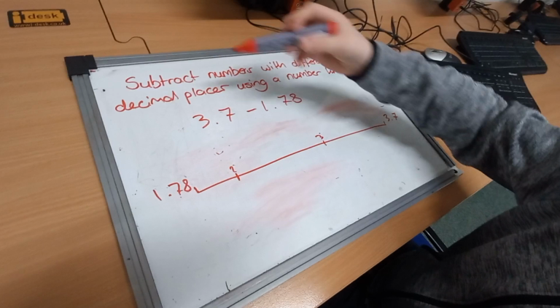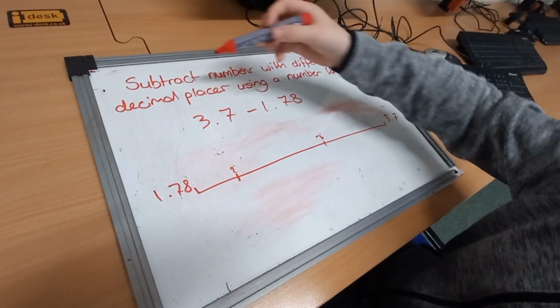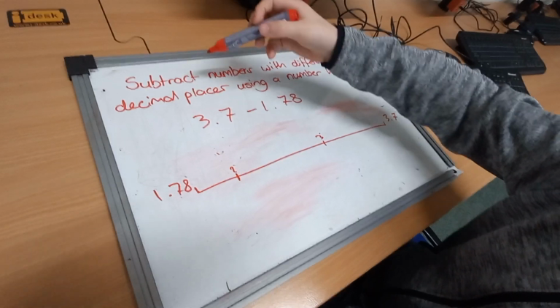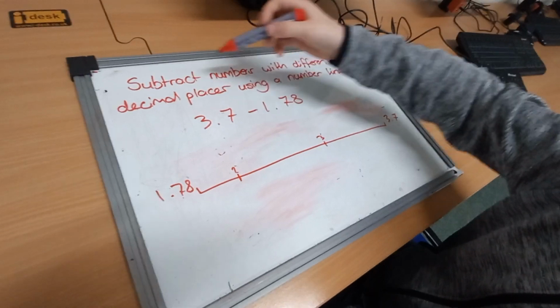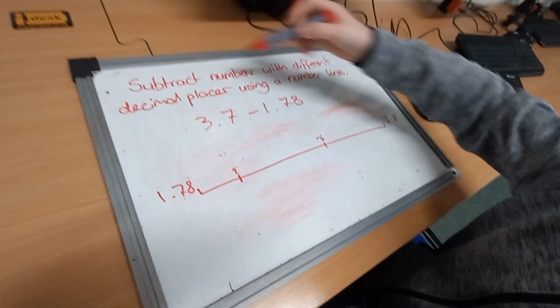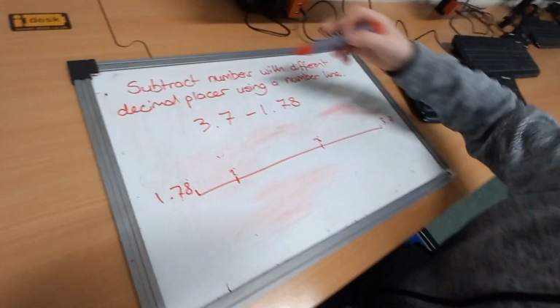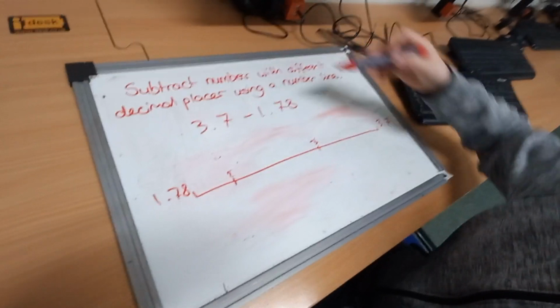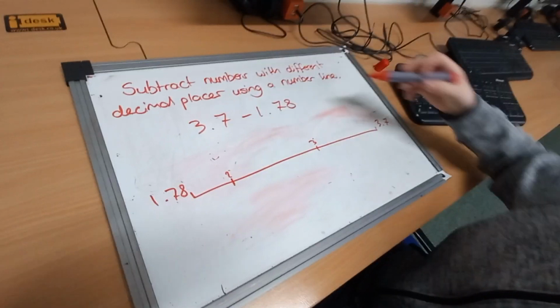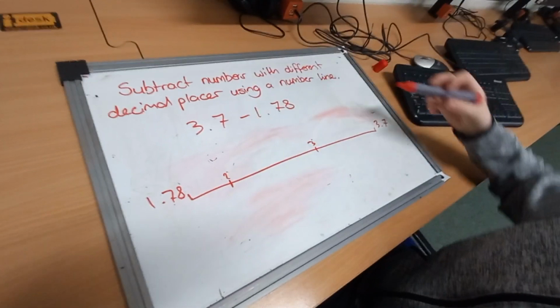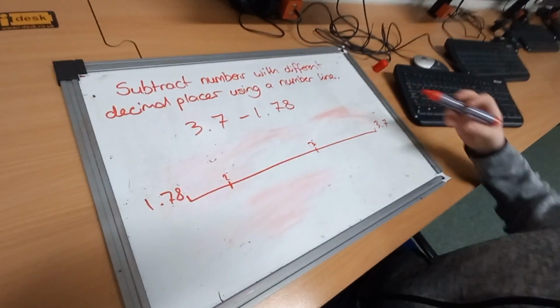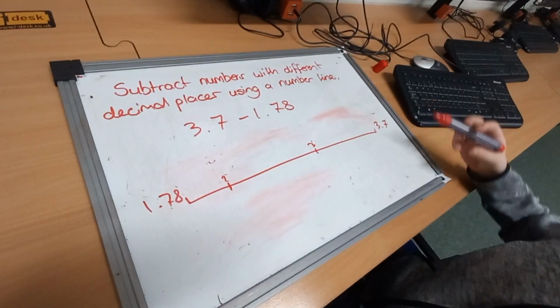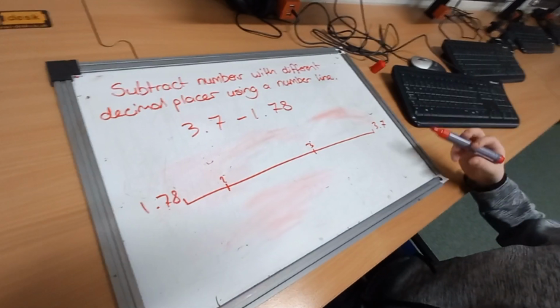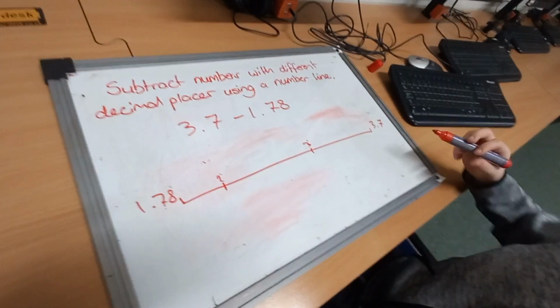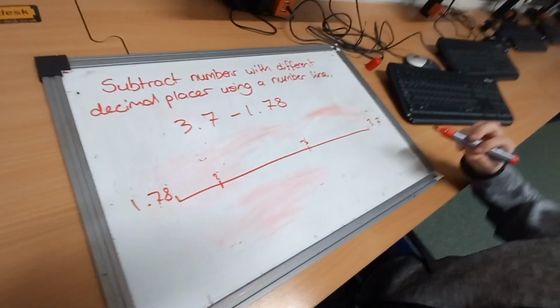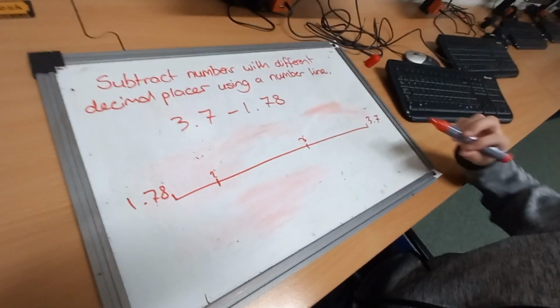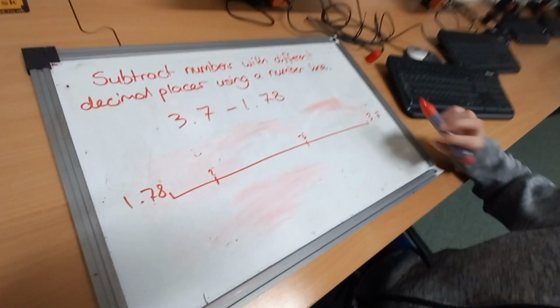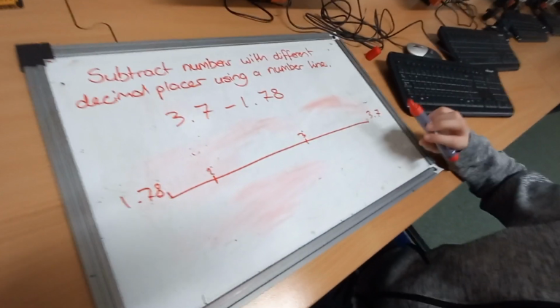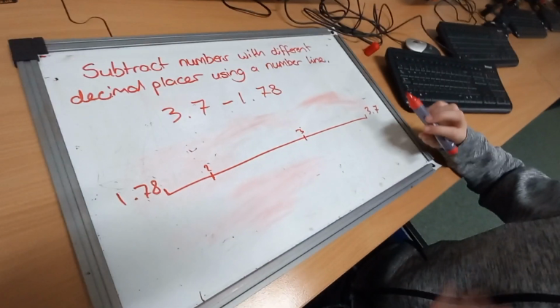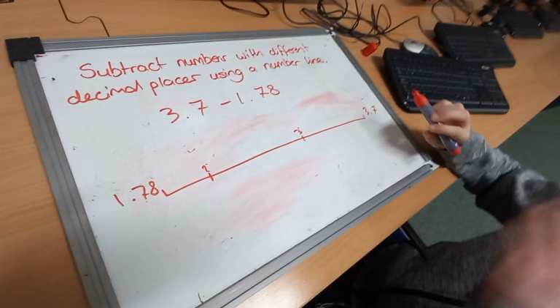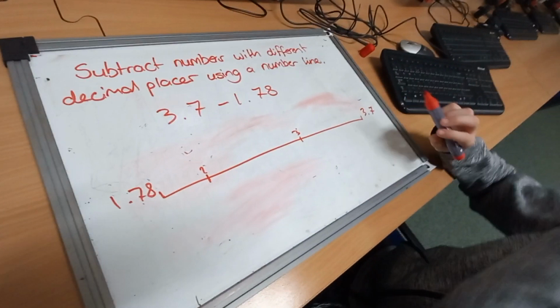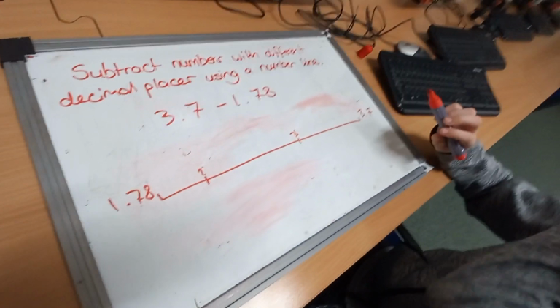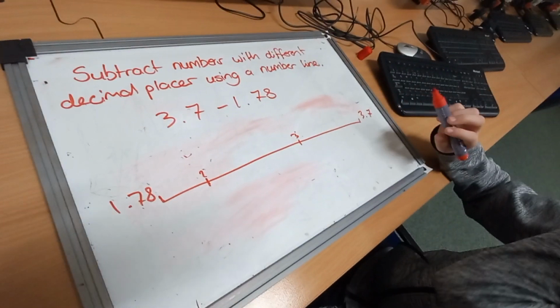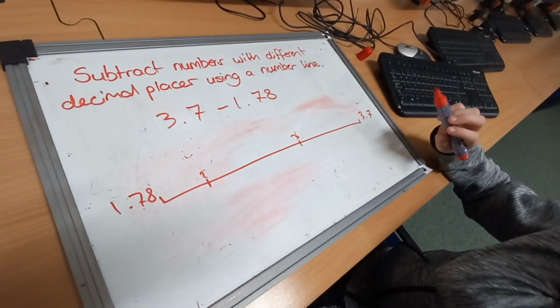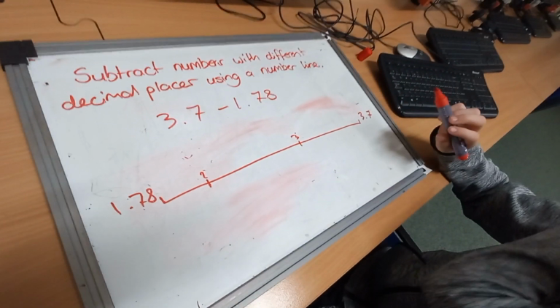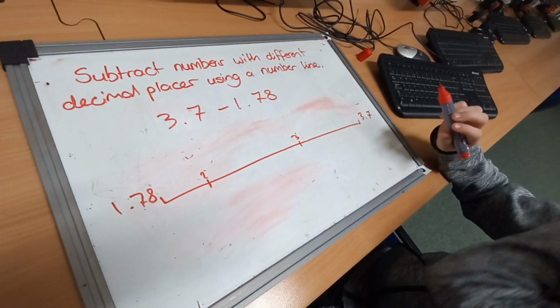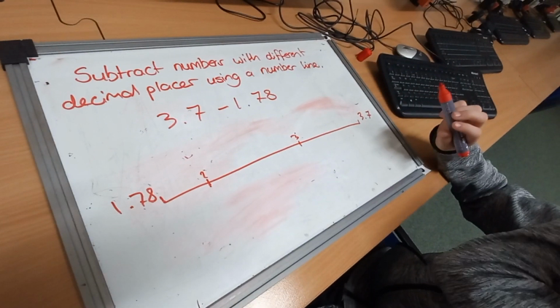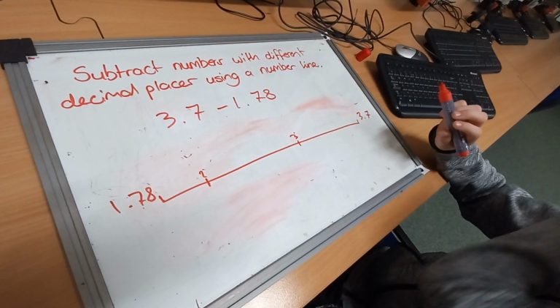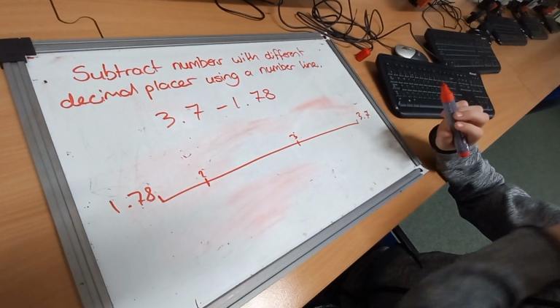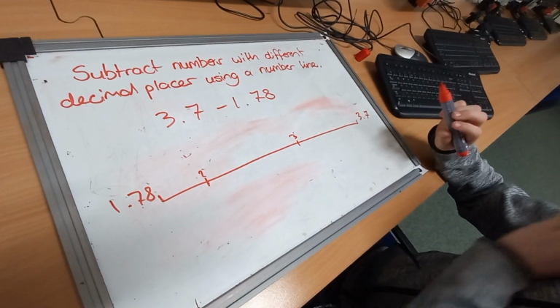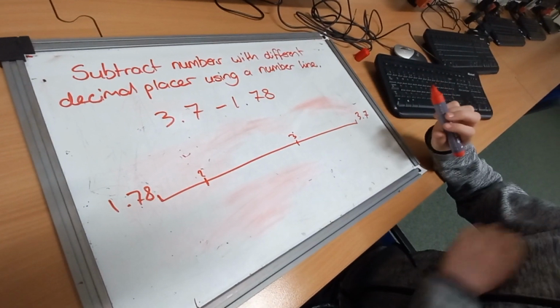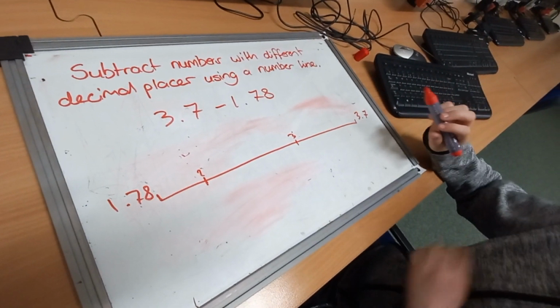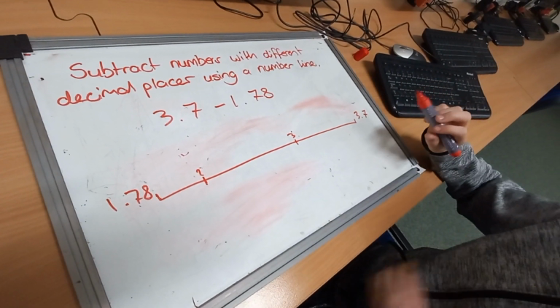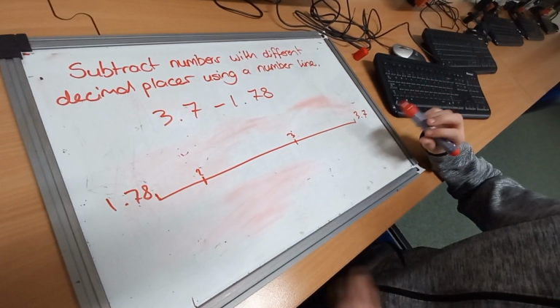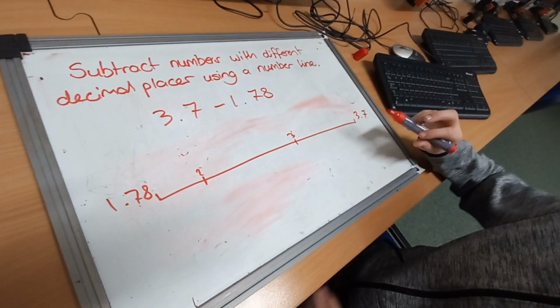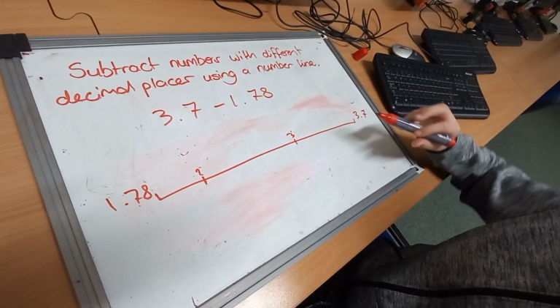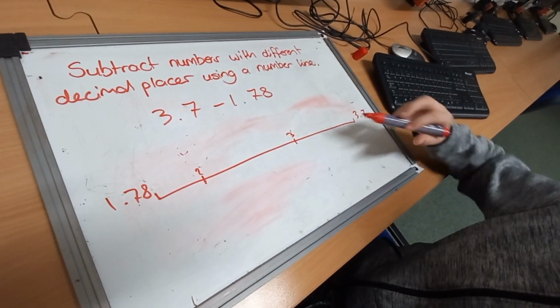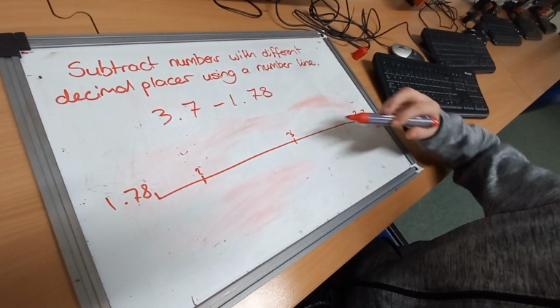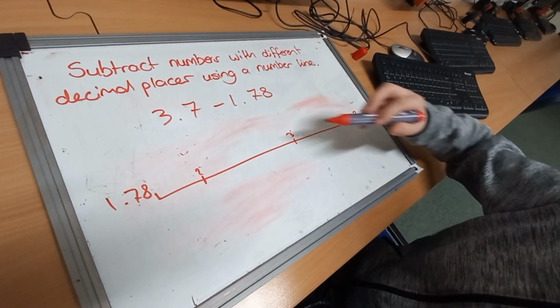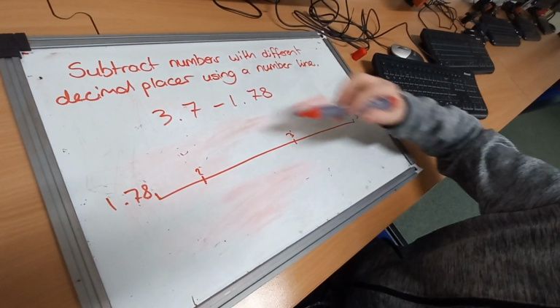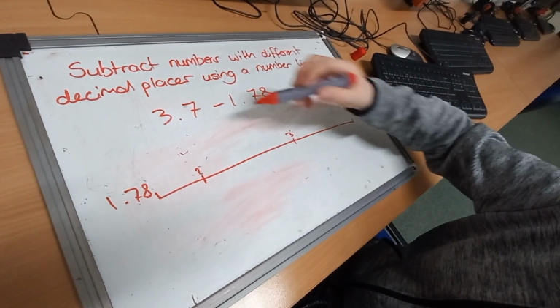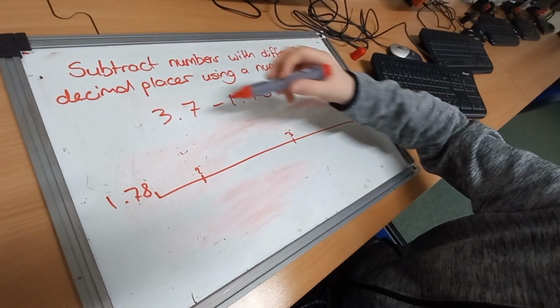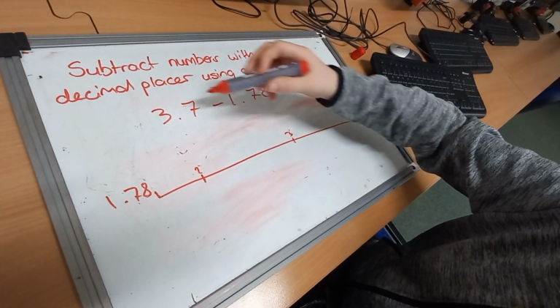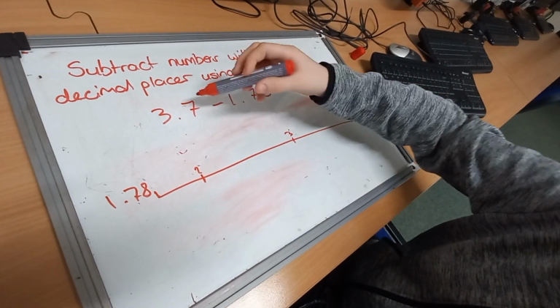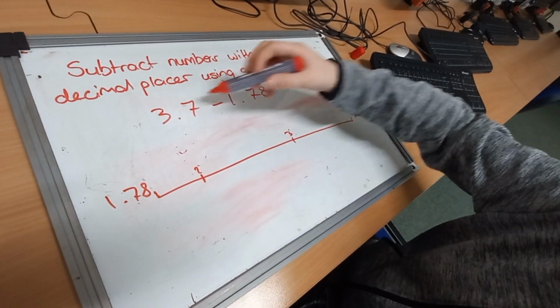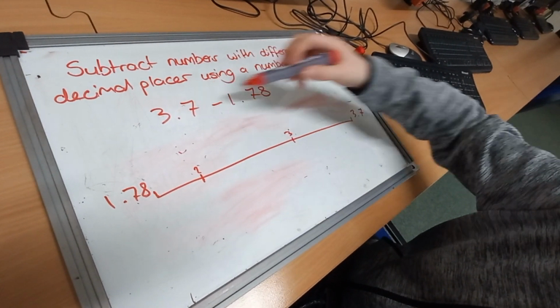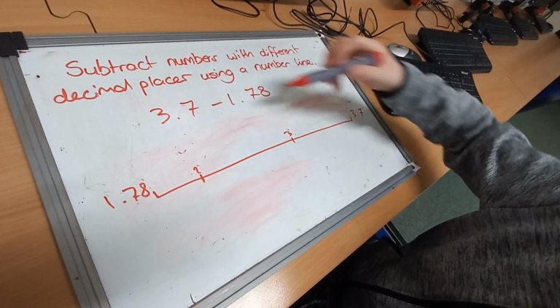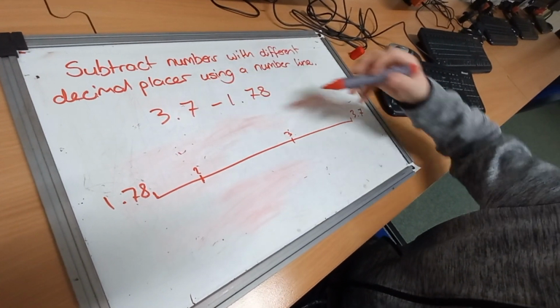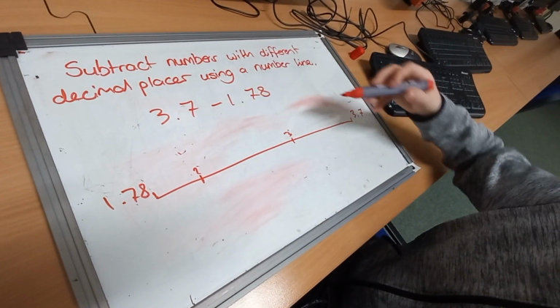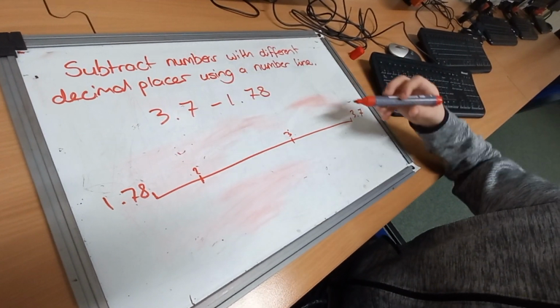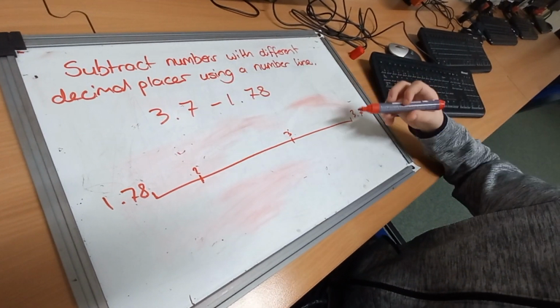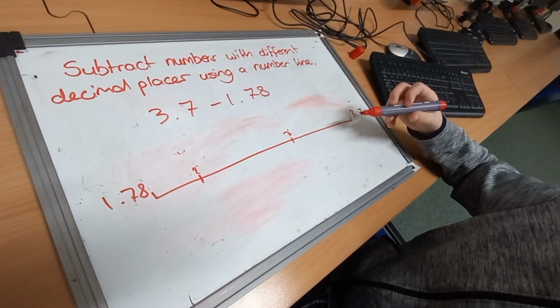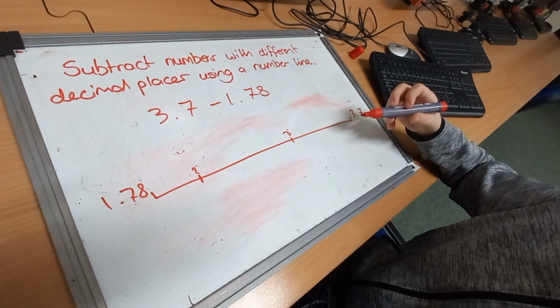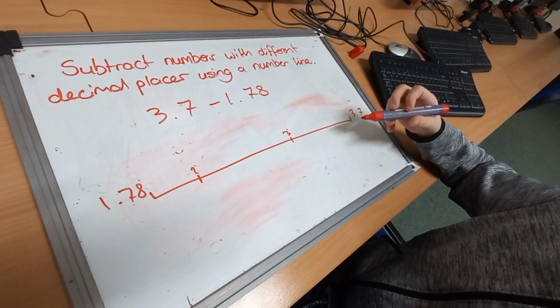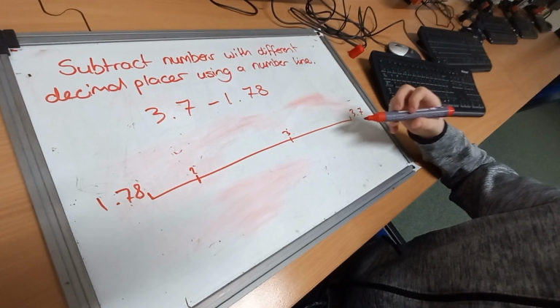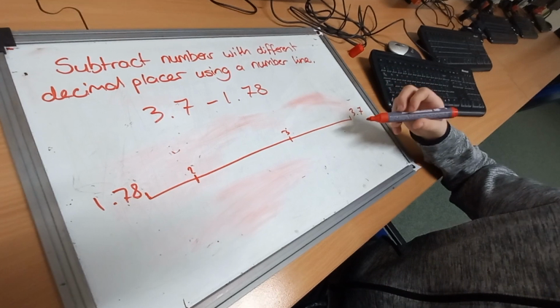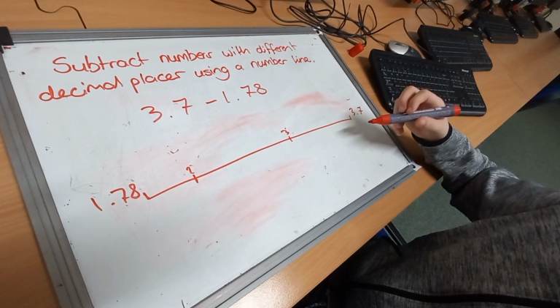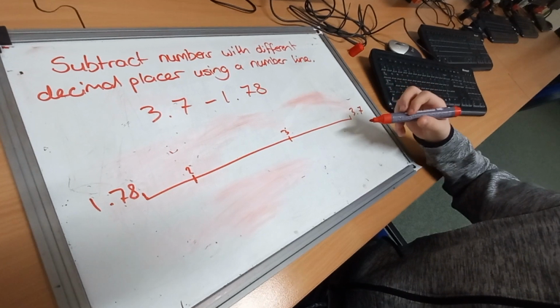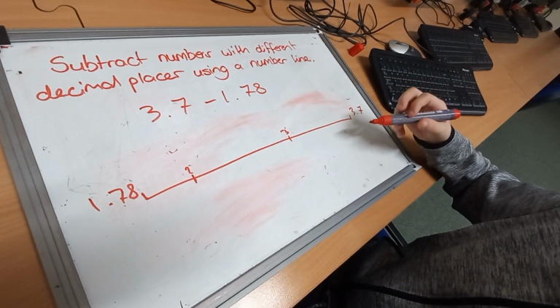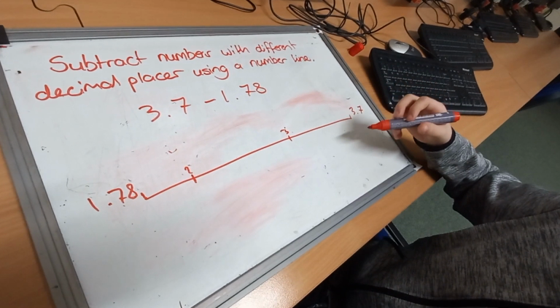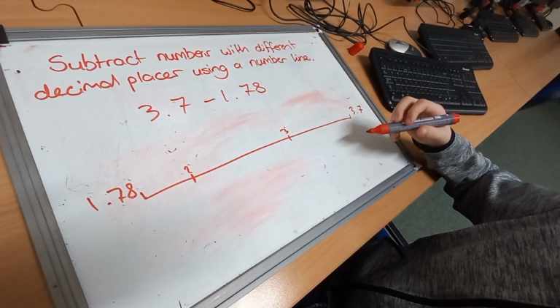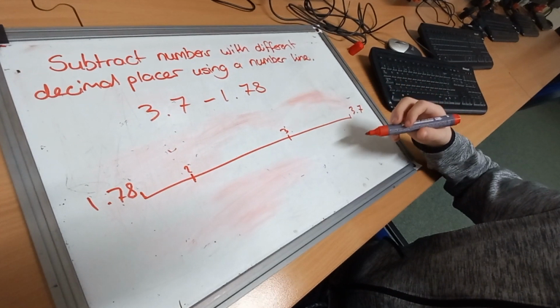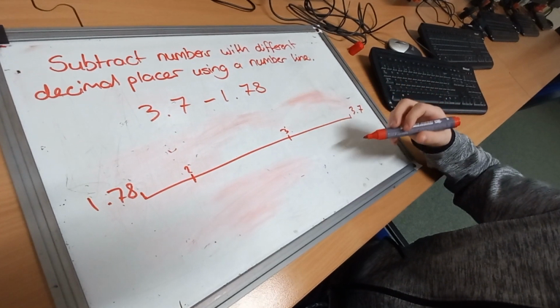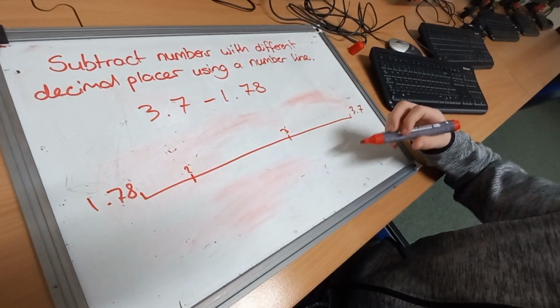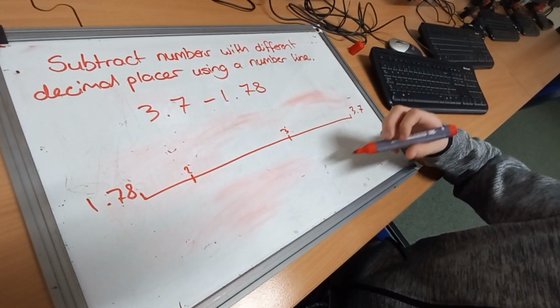We're going to be subtracting numbers with different decimal places using a number line. So we're going to be doing 3.7 take away 1.78.